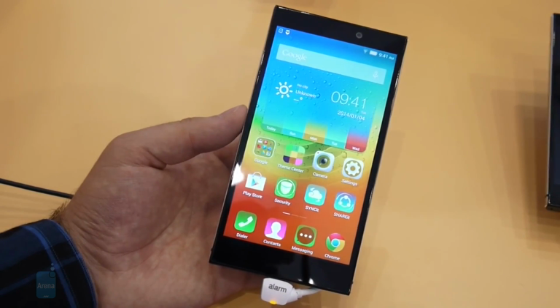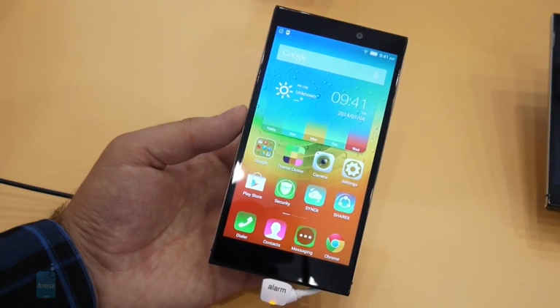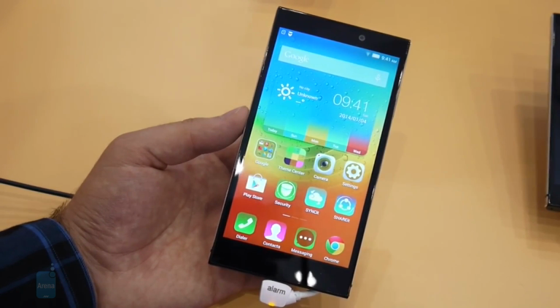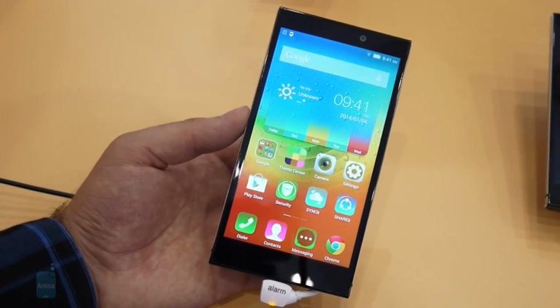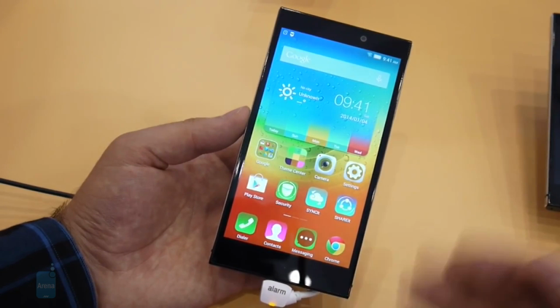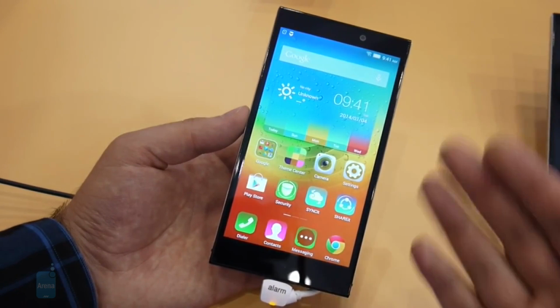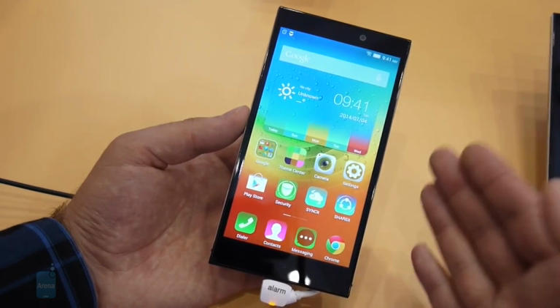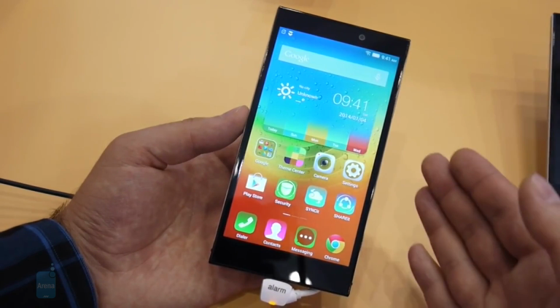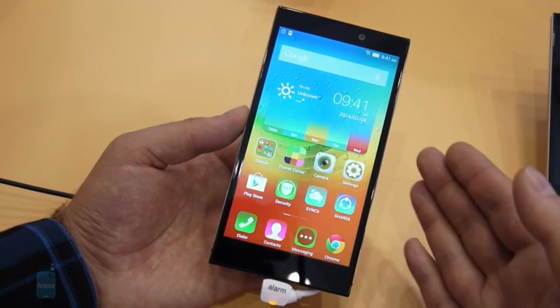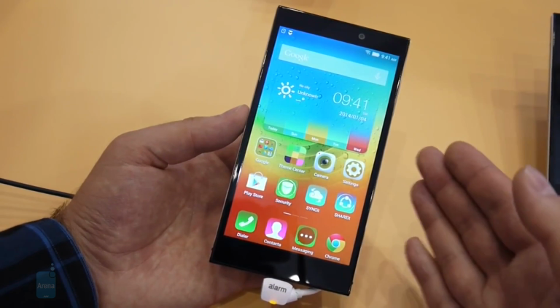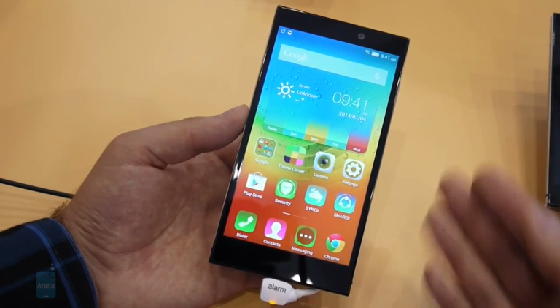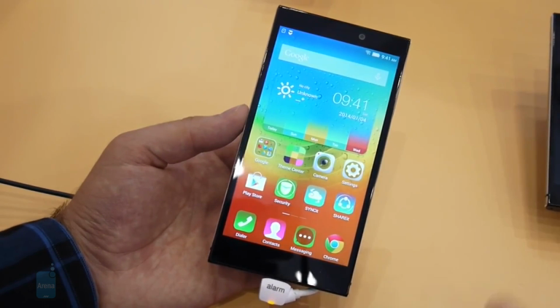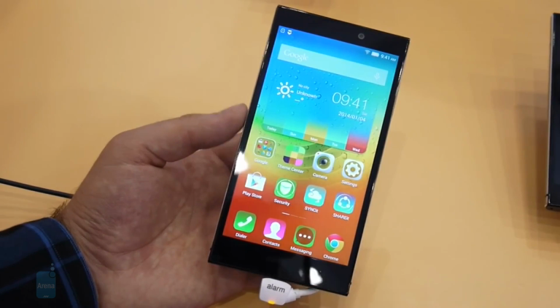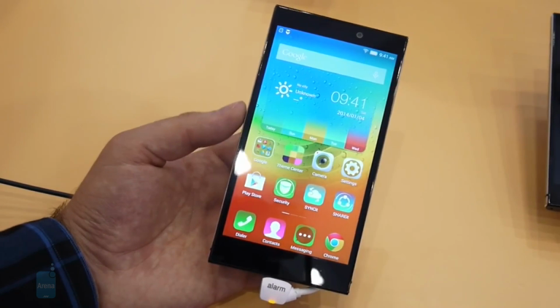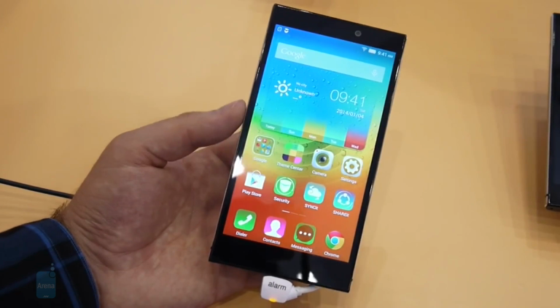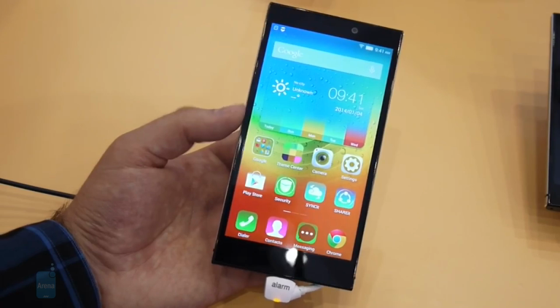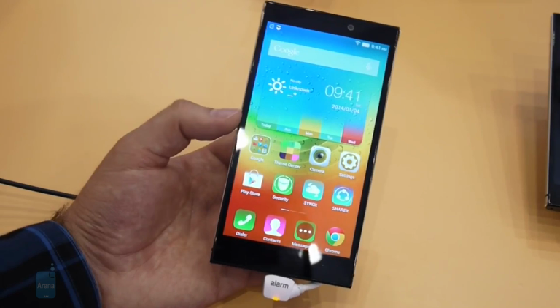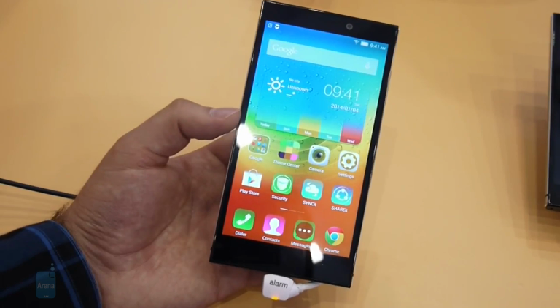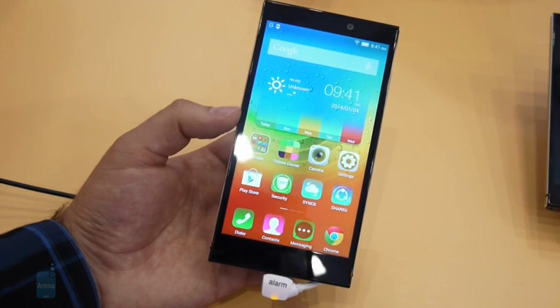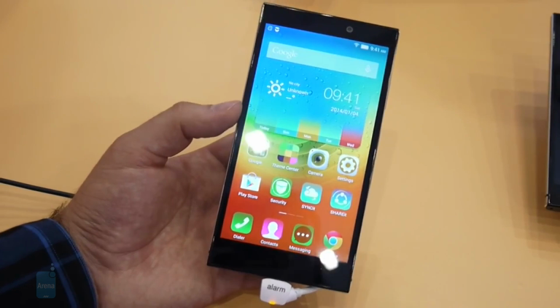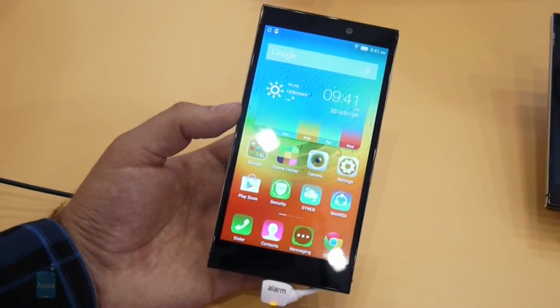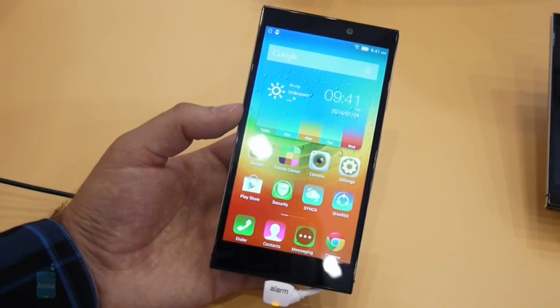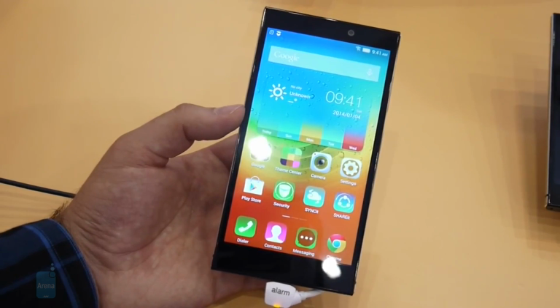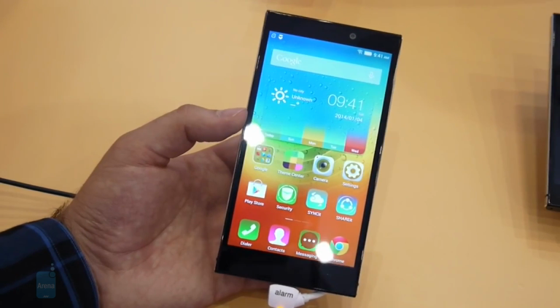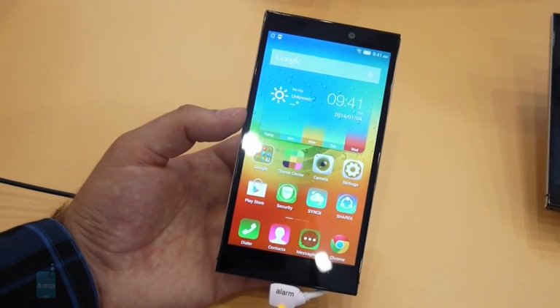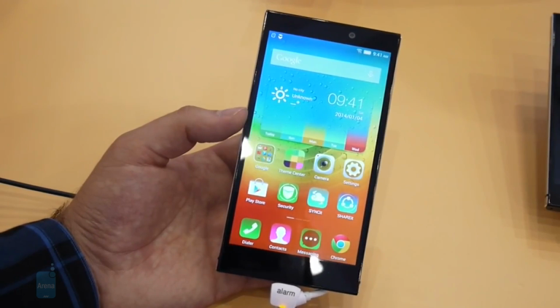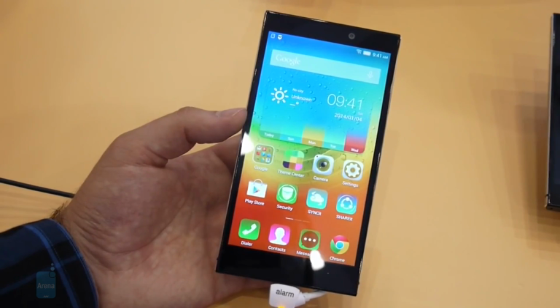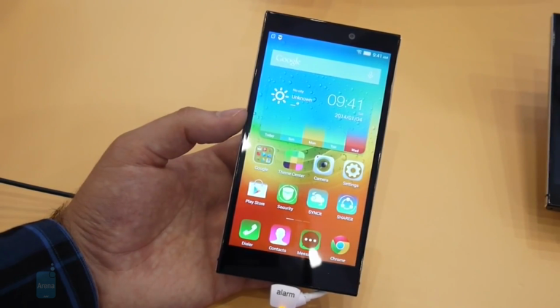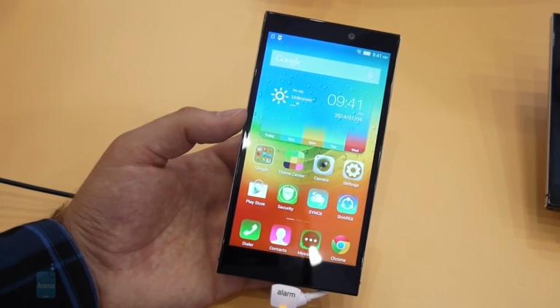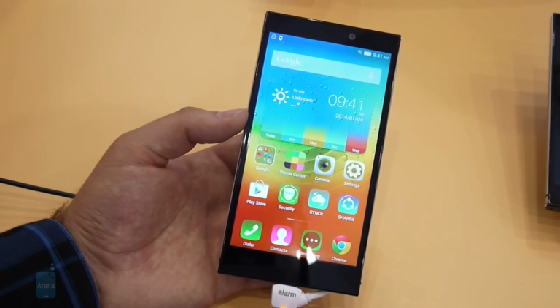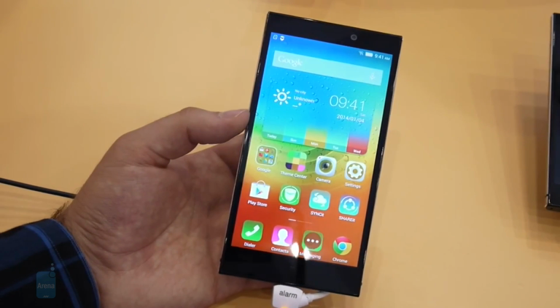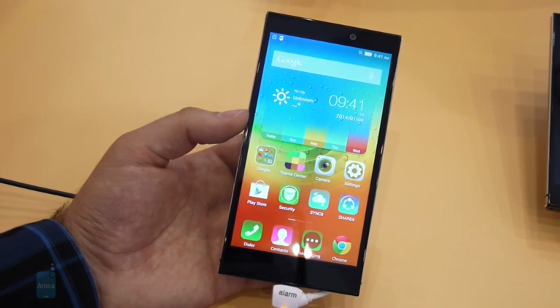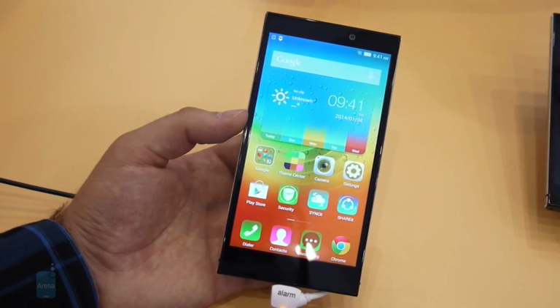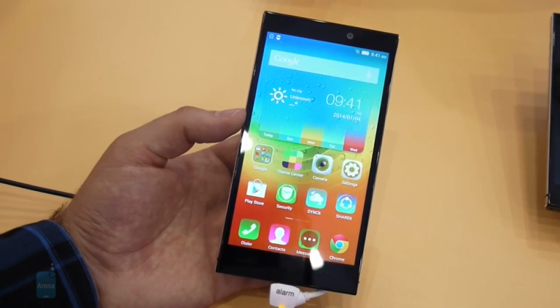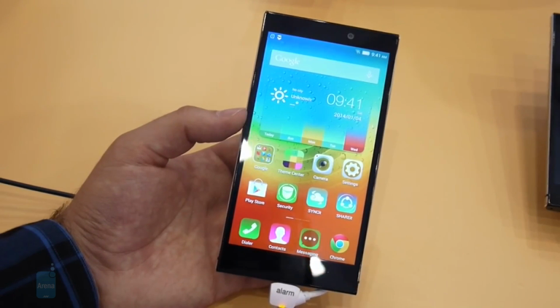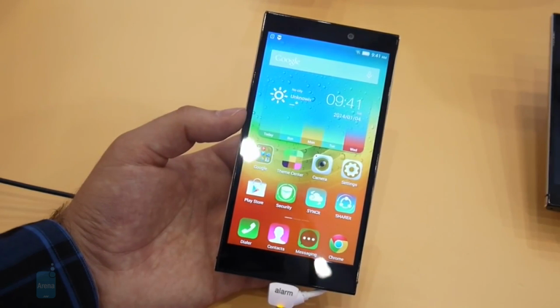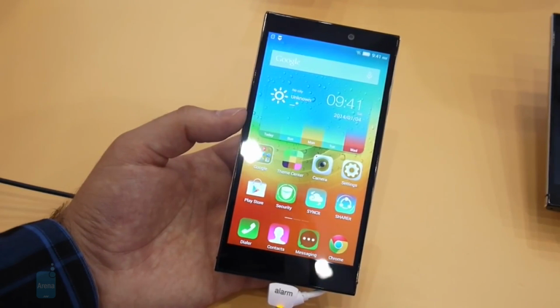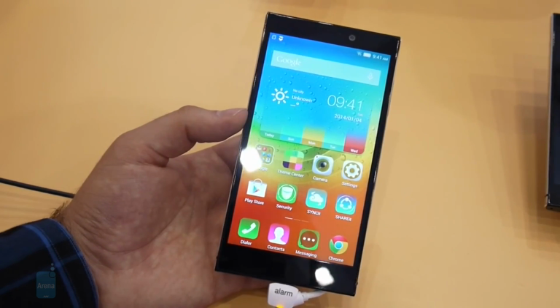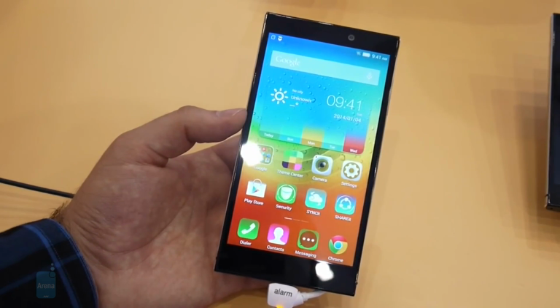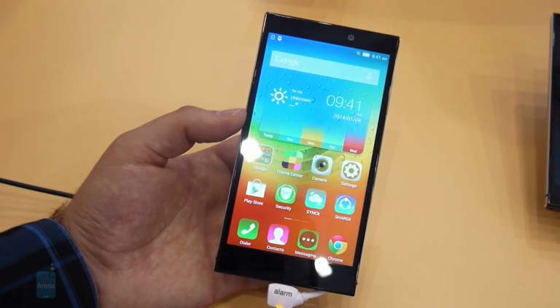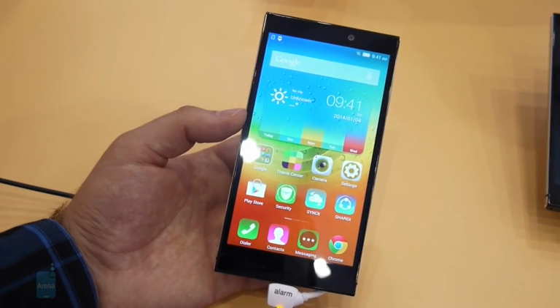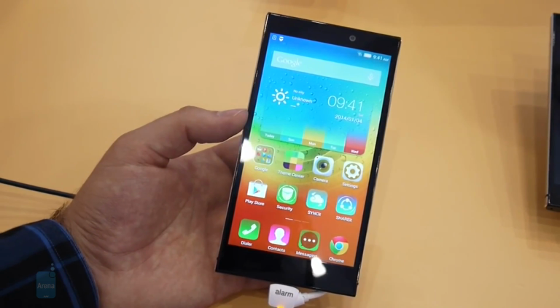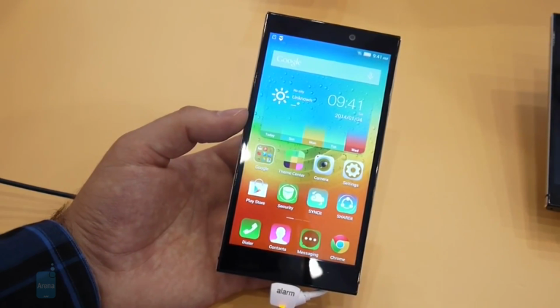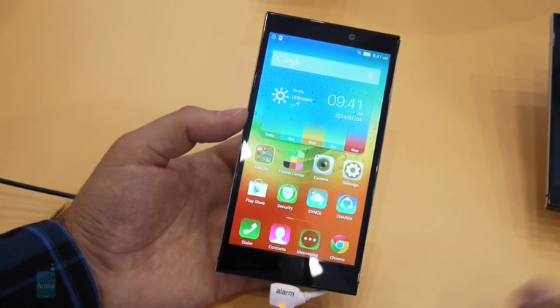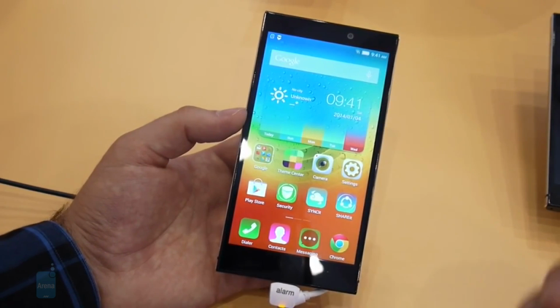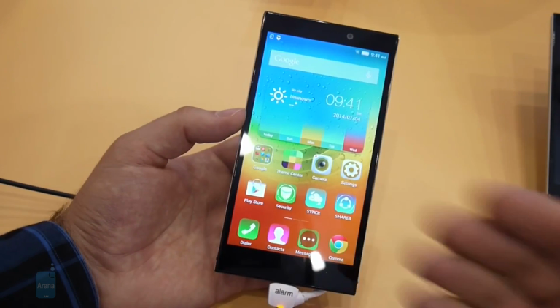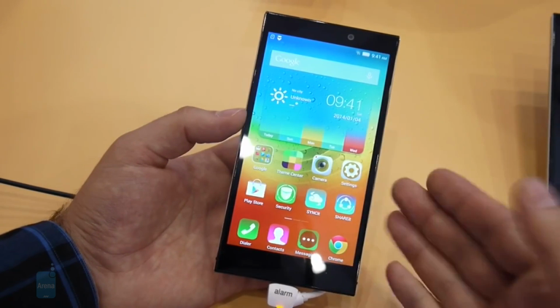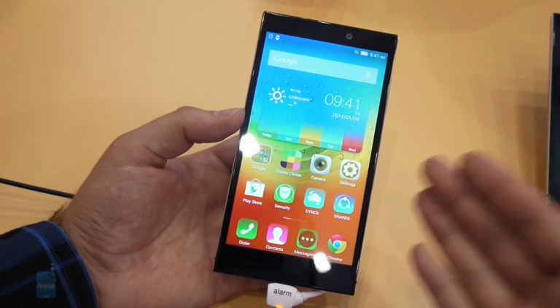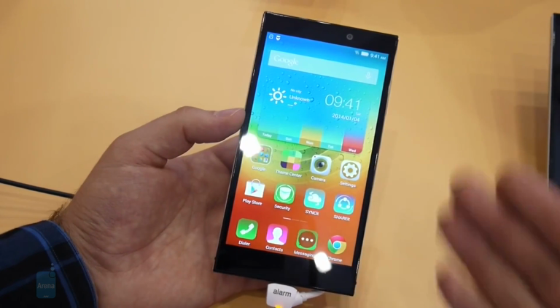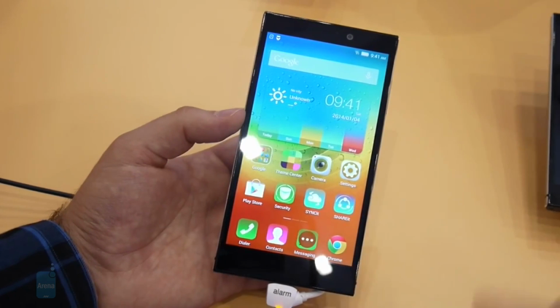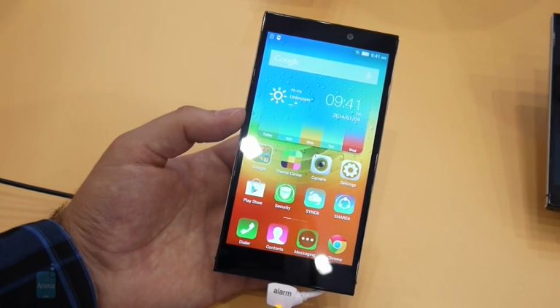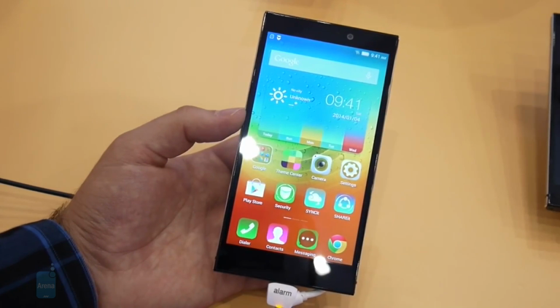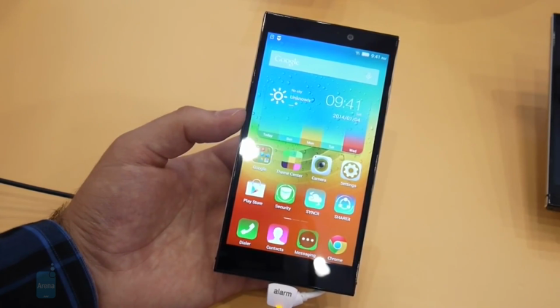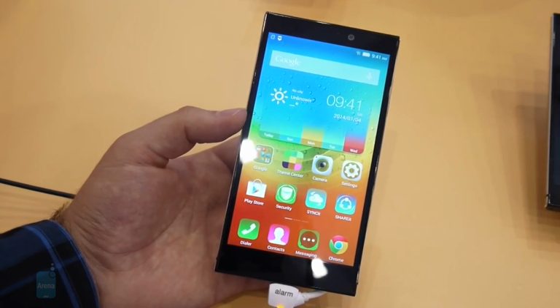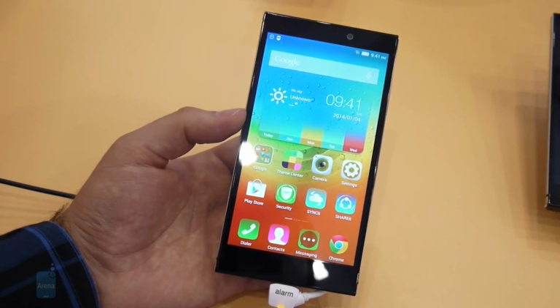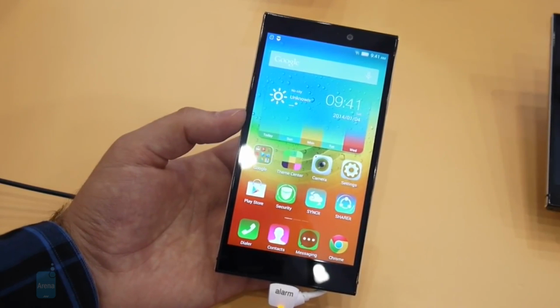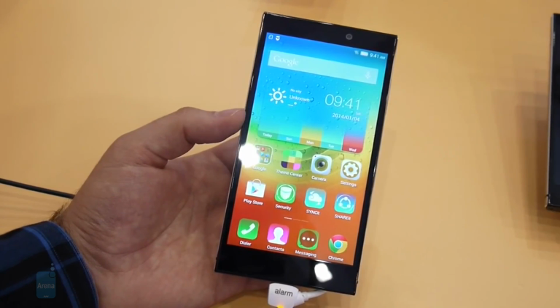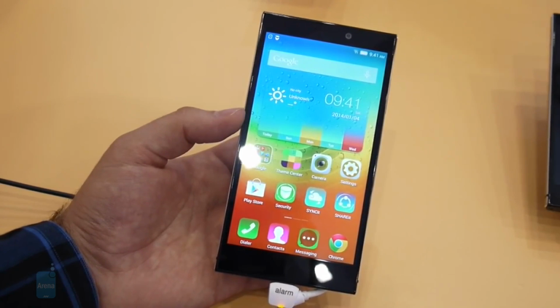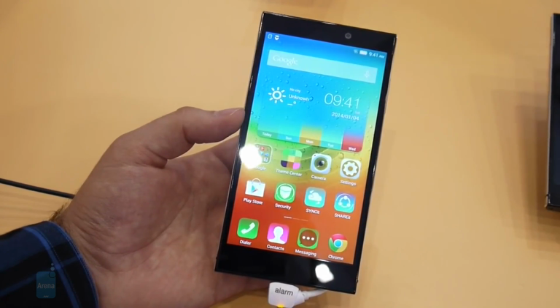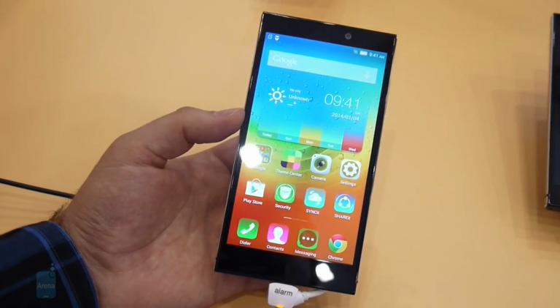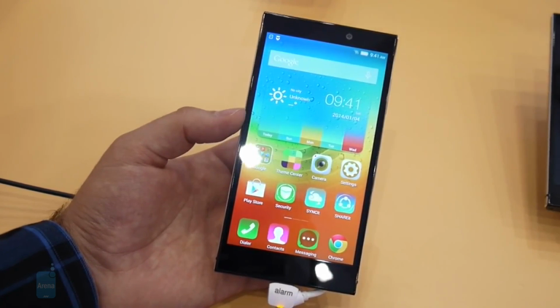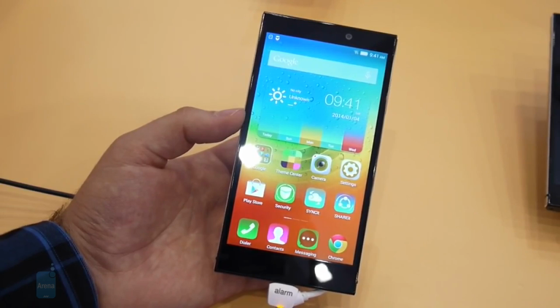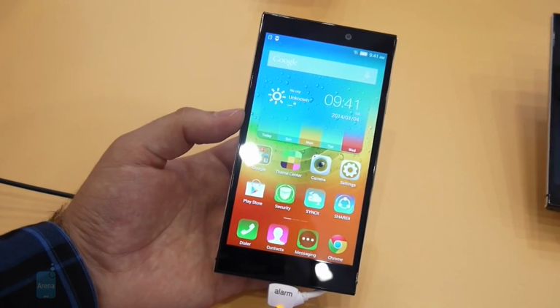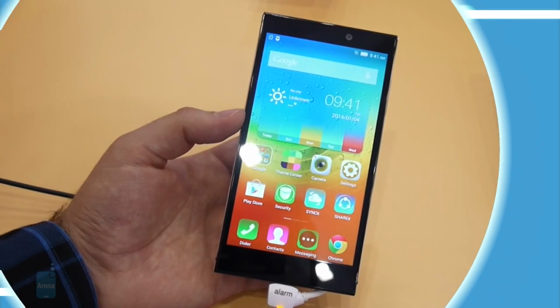So that was the Lenovo Vibe Z2 from IFA 2014. This is Nick with Phone Arena. For more details, check out our website at phonearena.com.